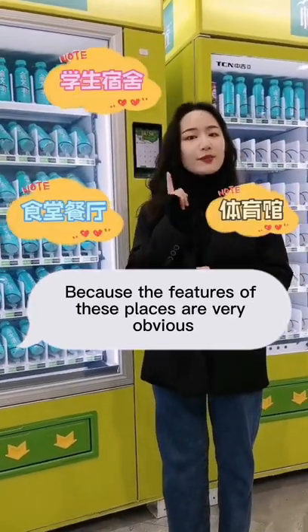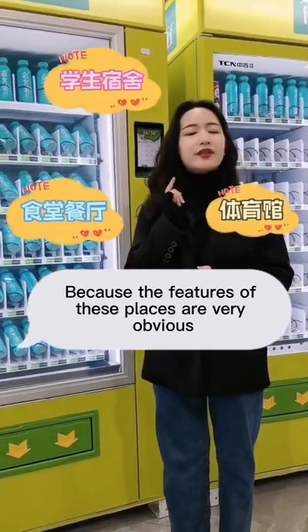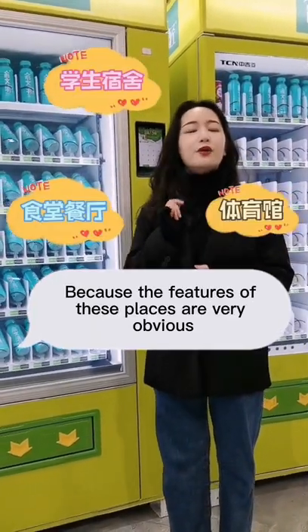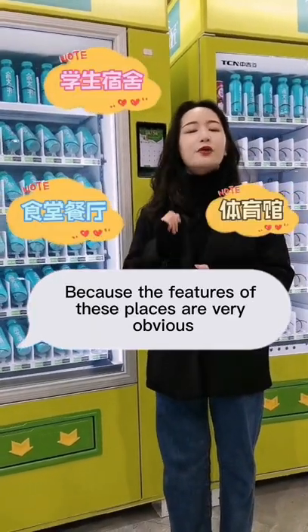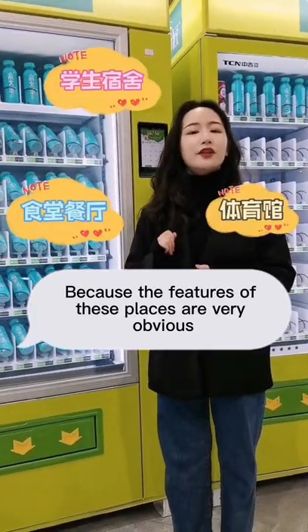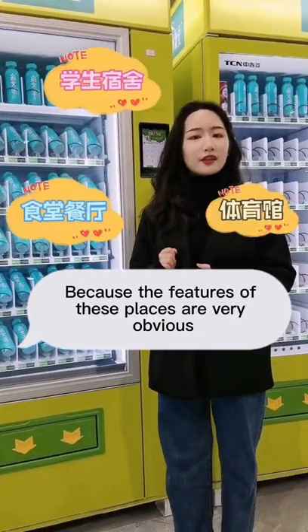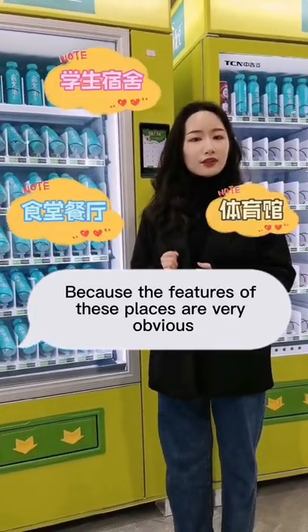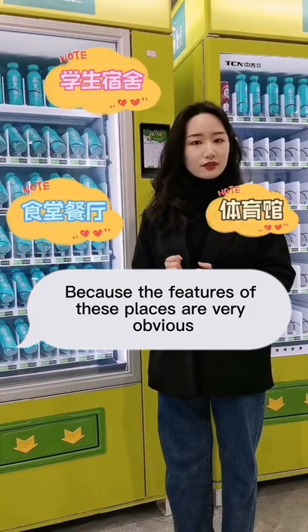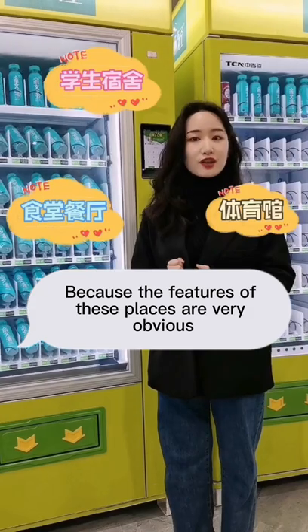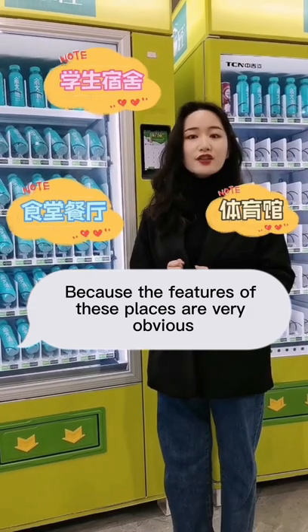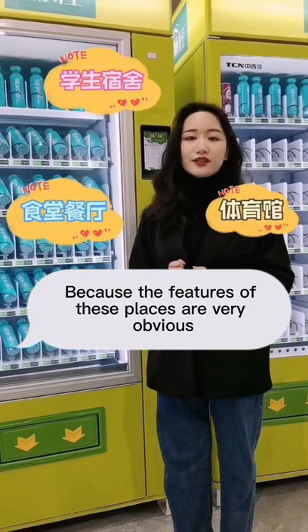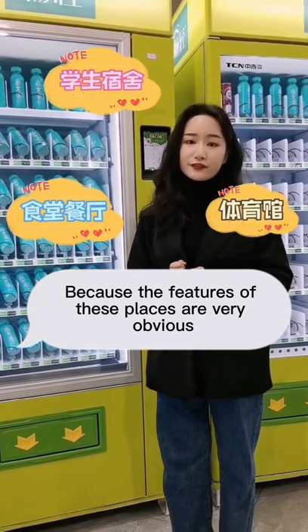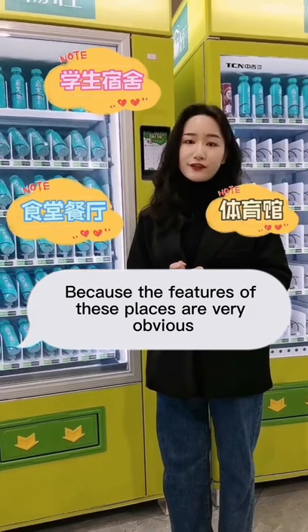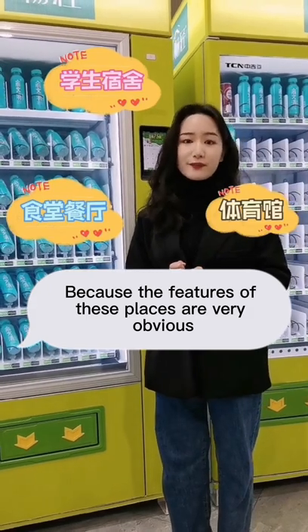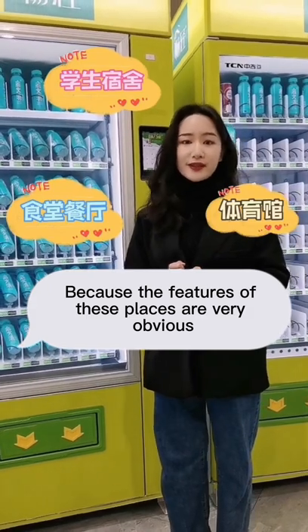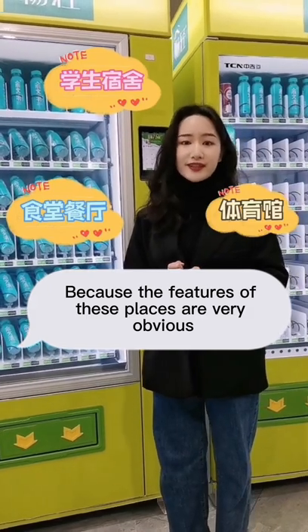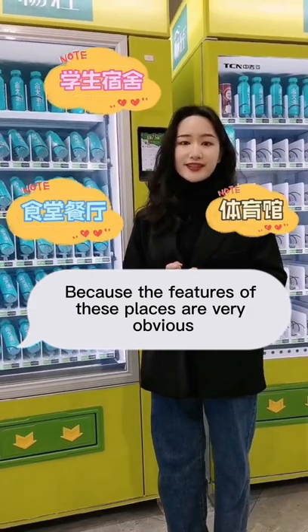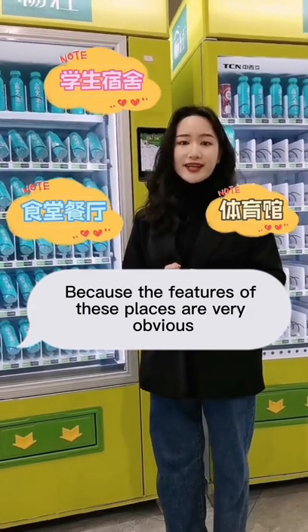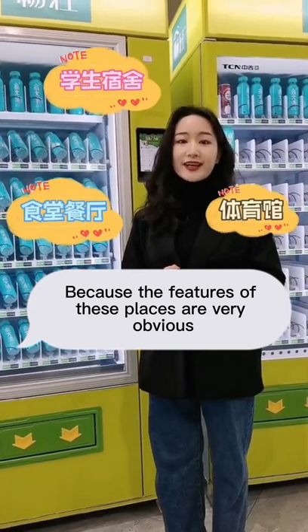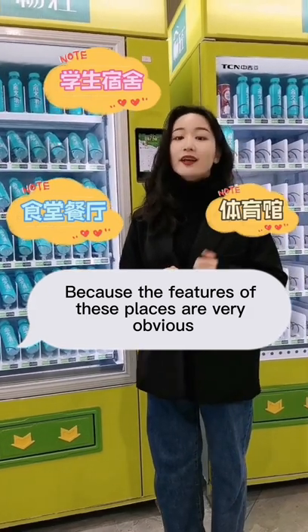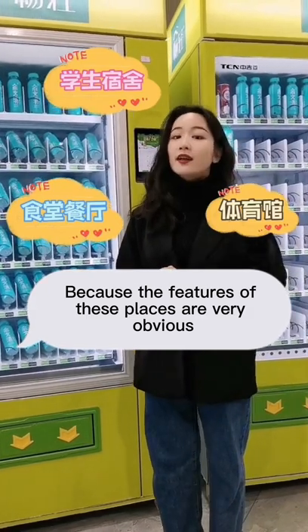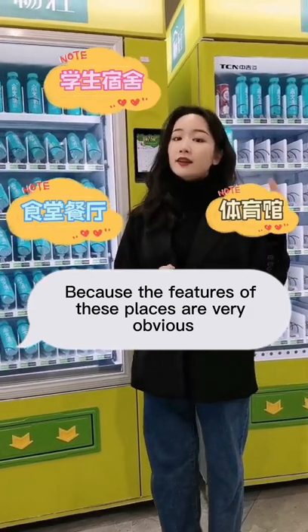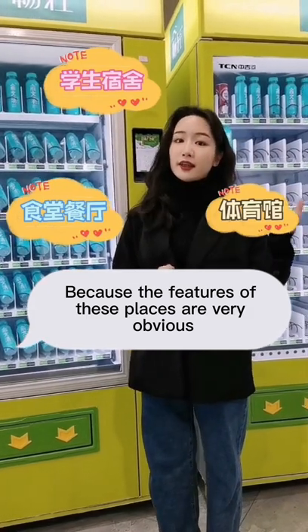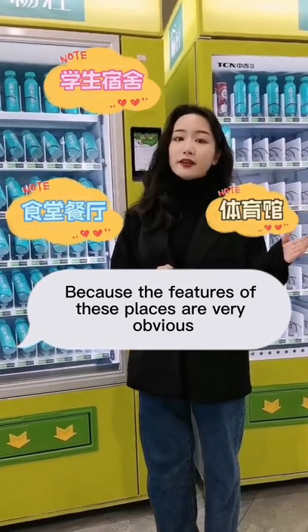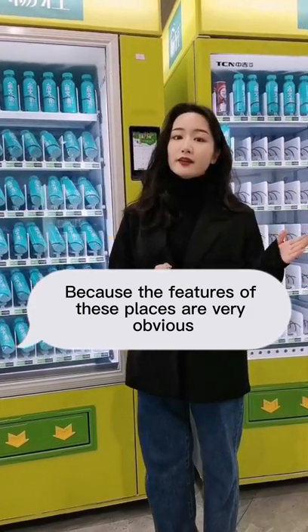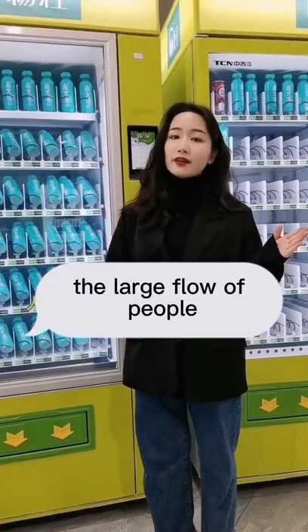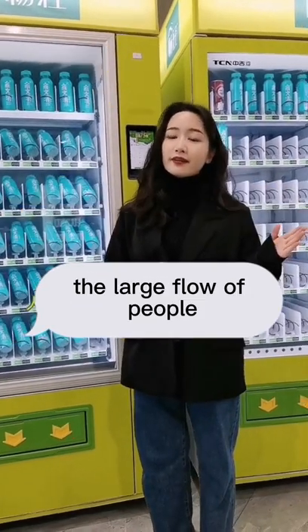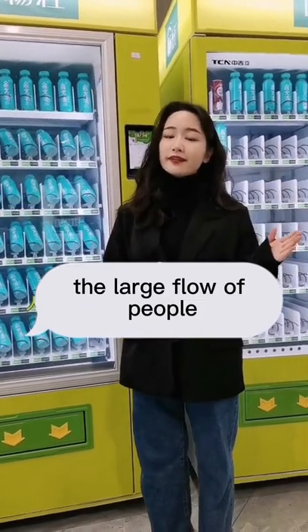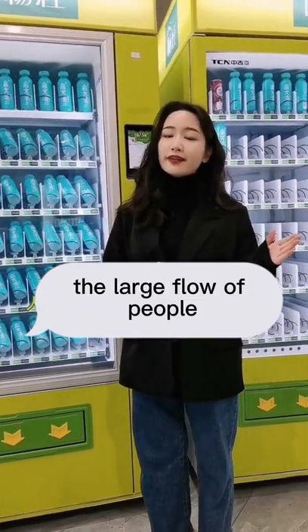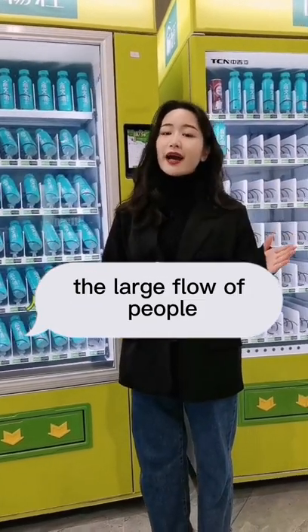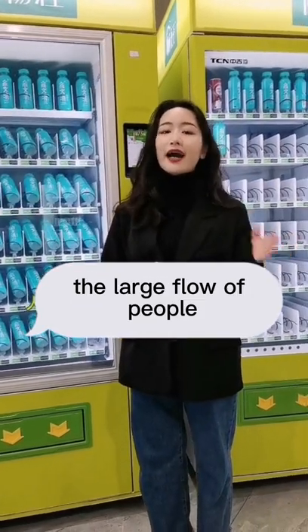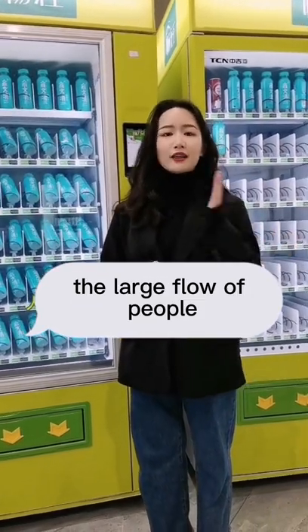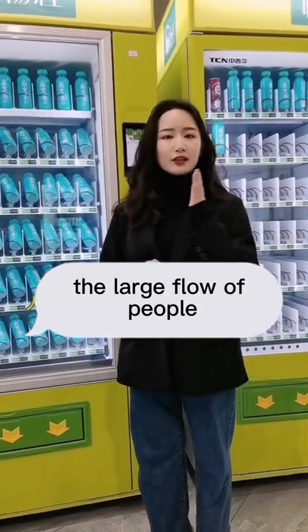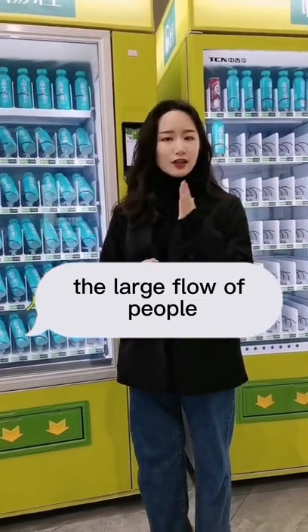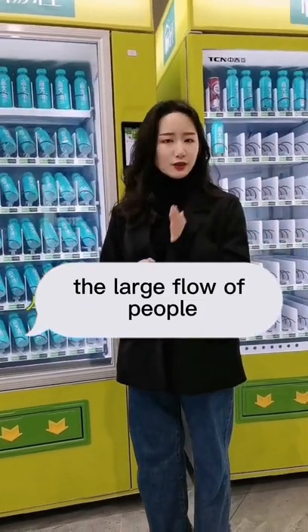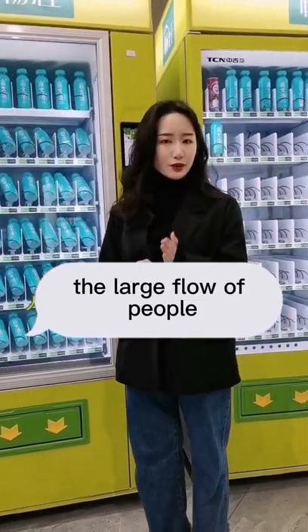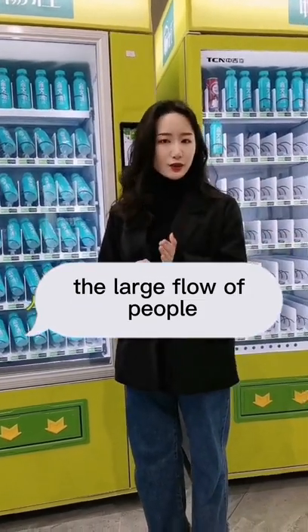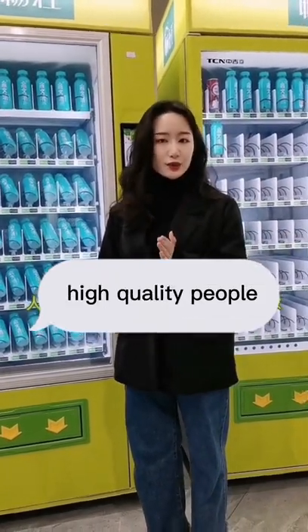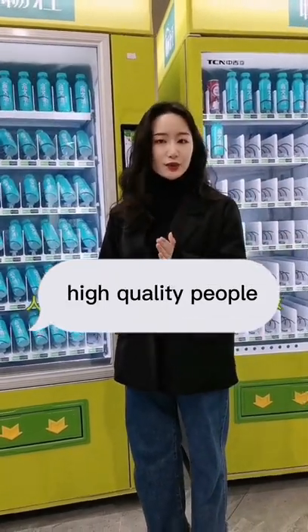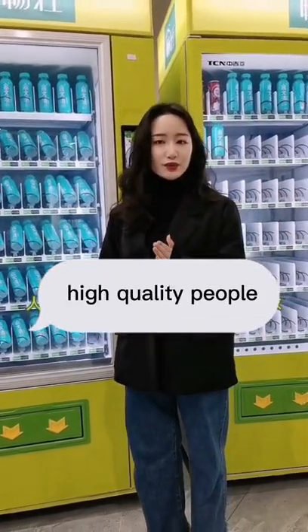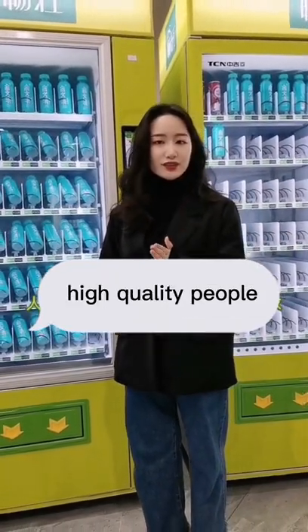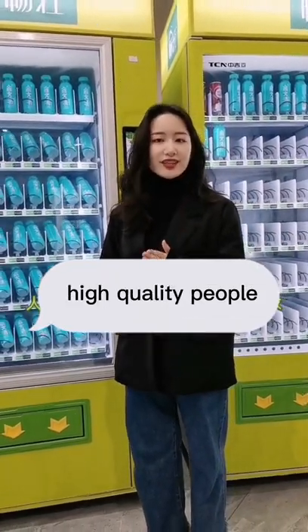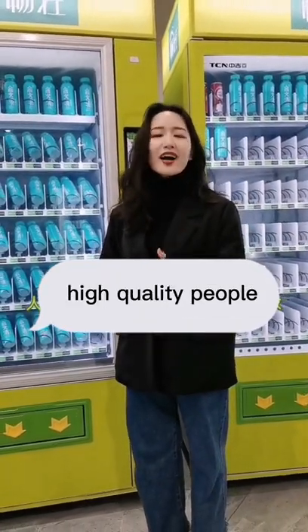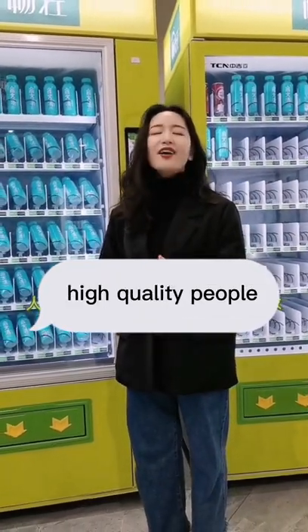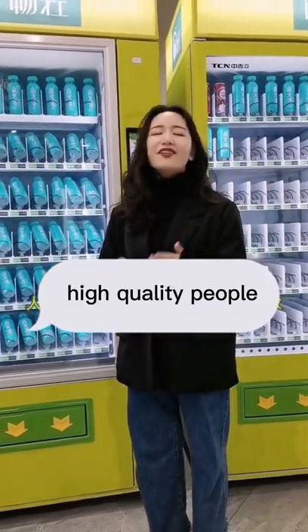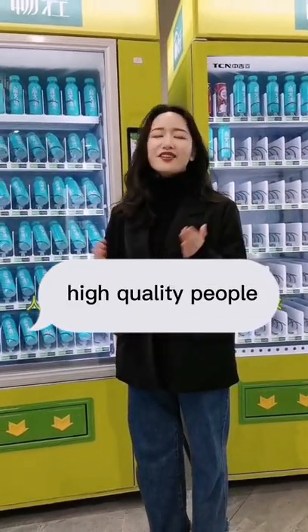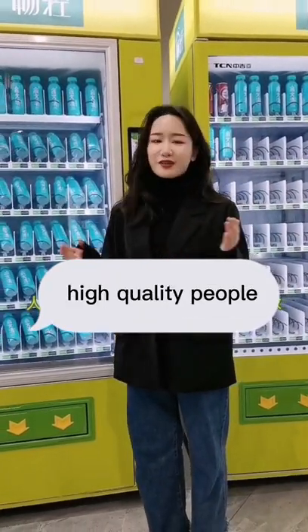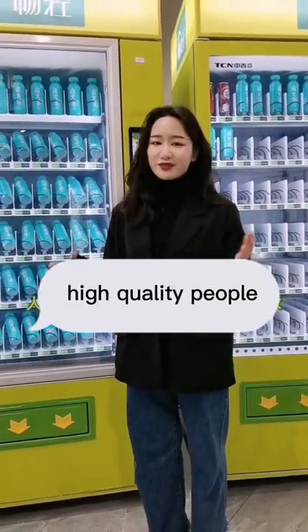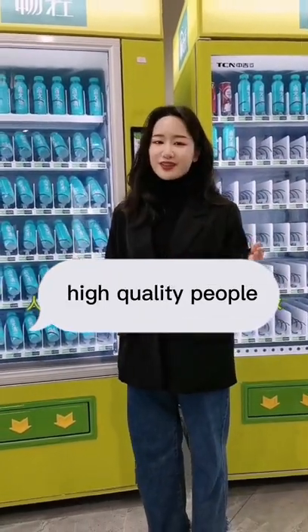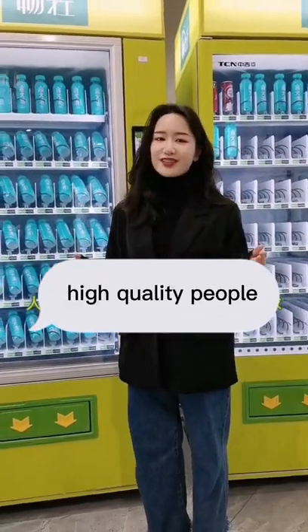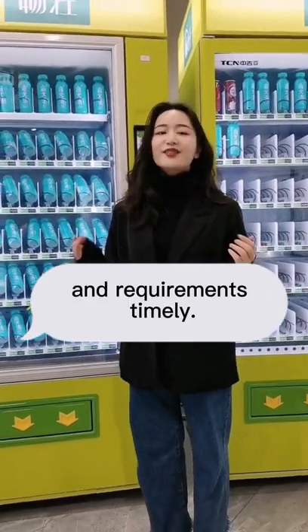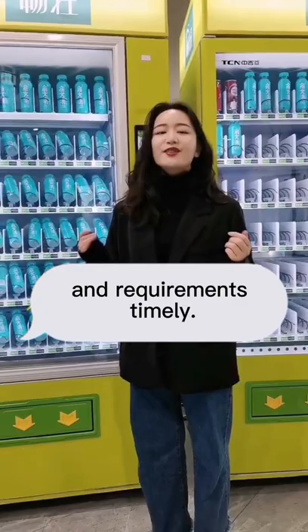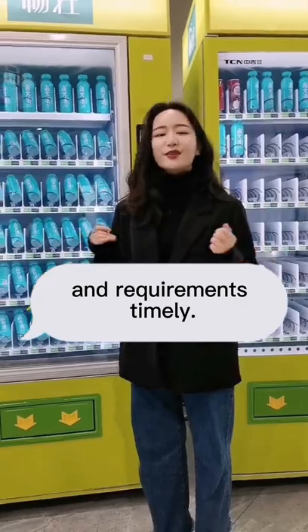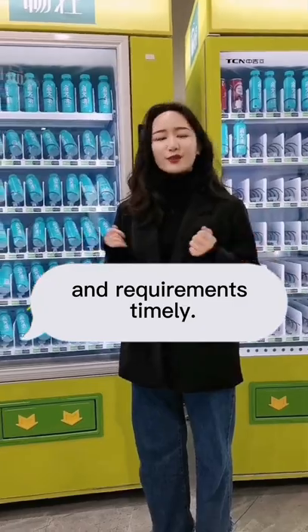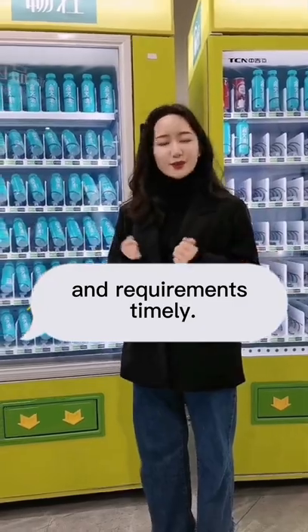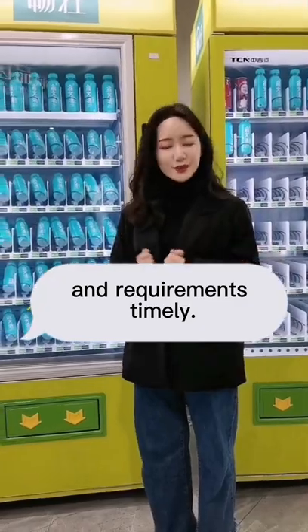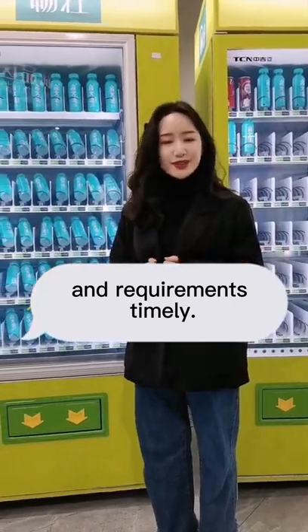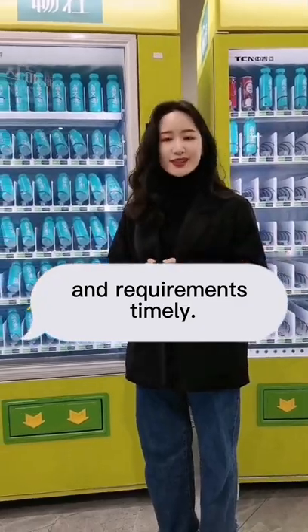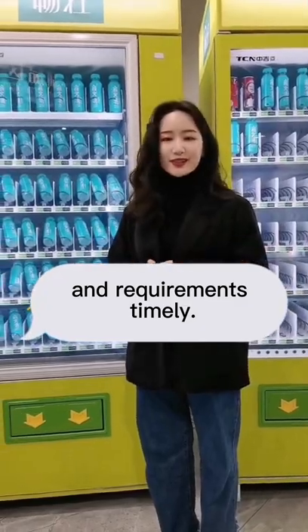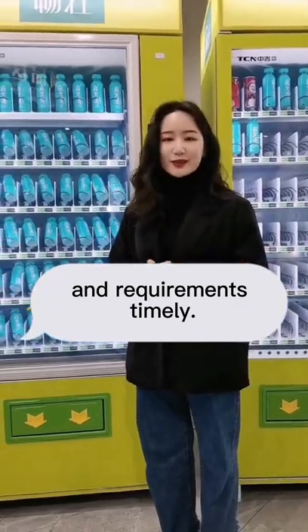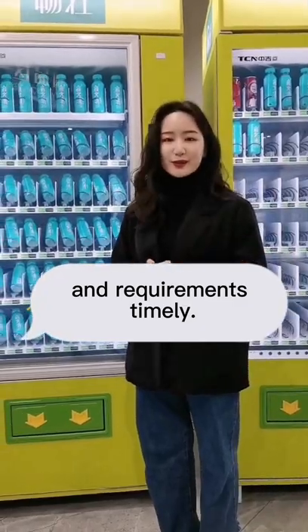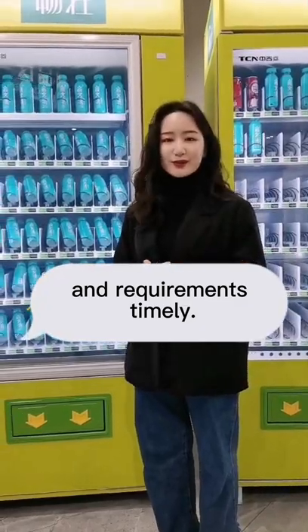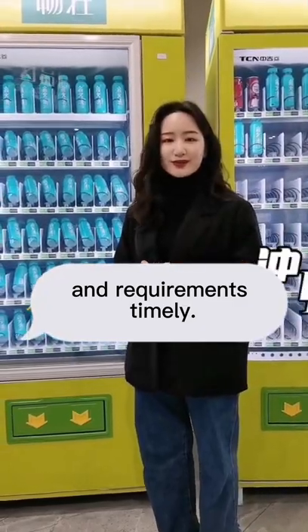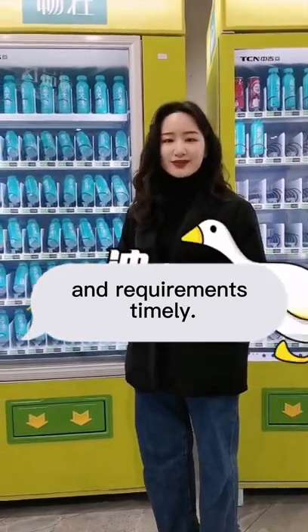Because the features of these places are very obvious: the large flow of people, high quality people, and requirements timely.